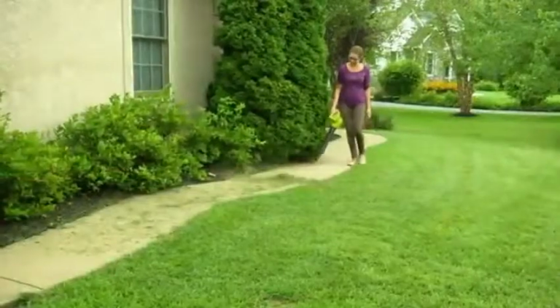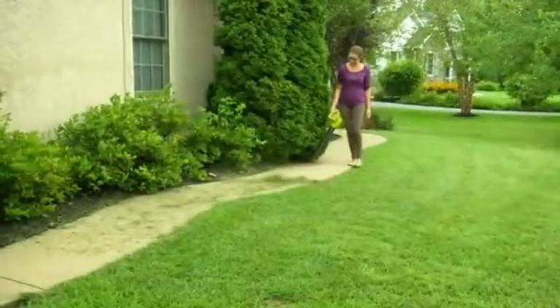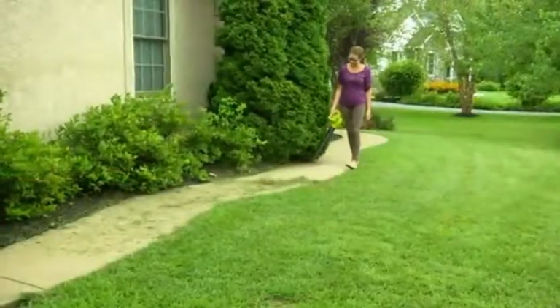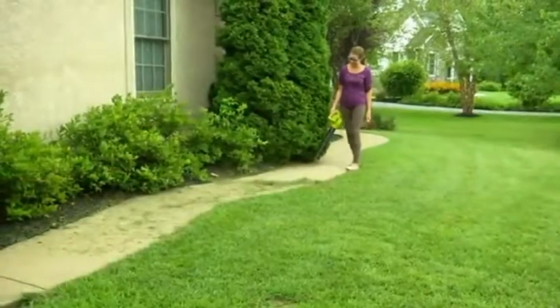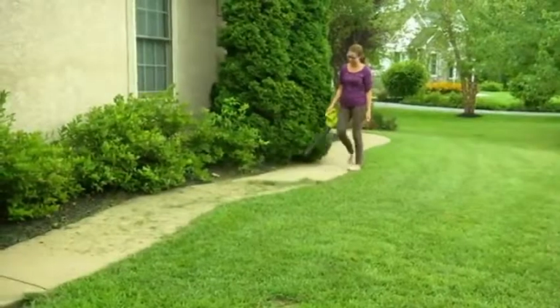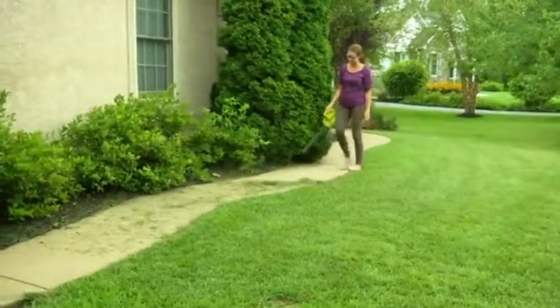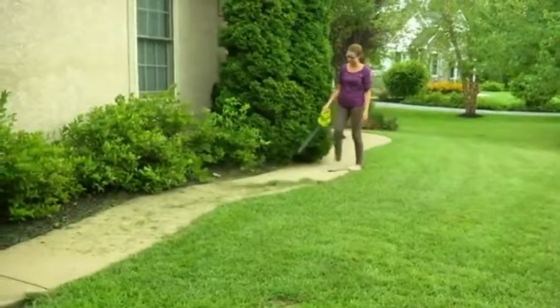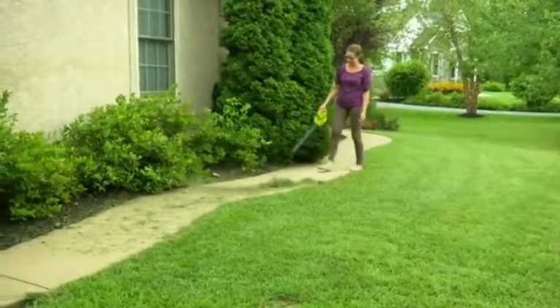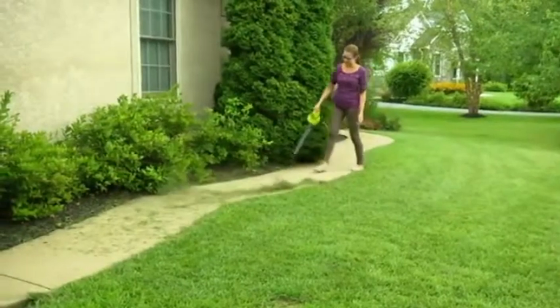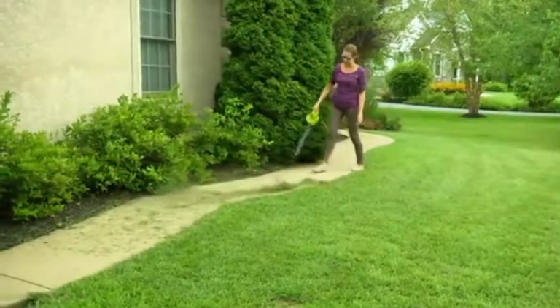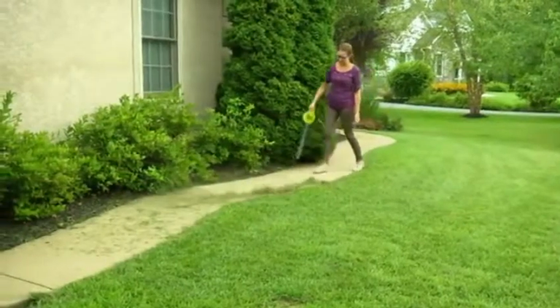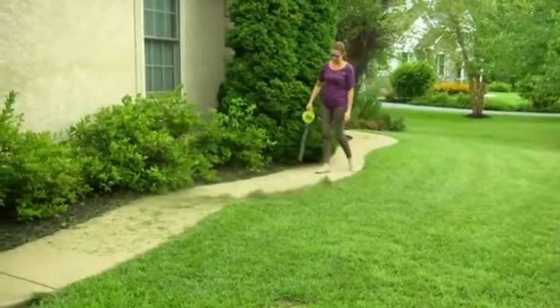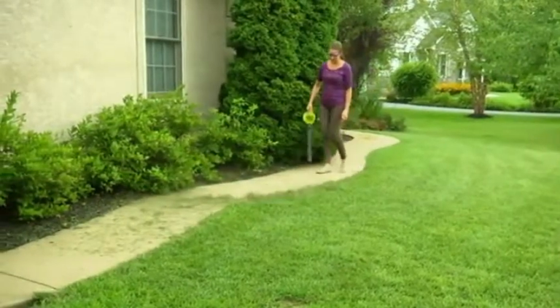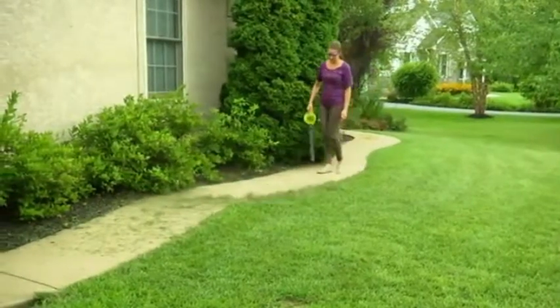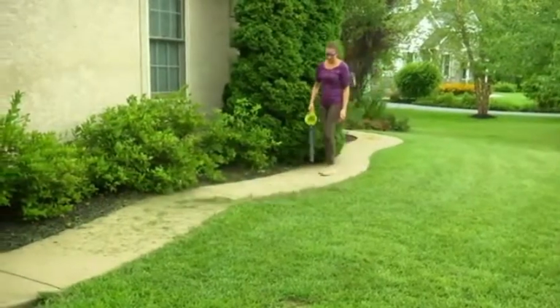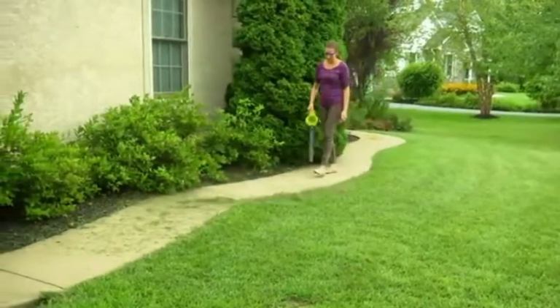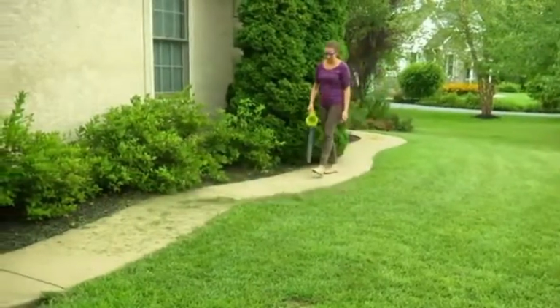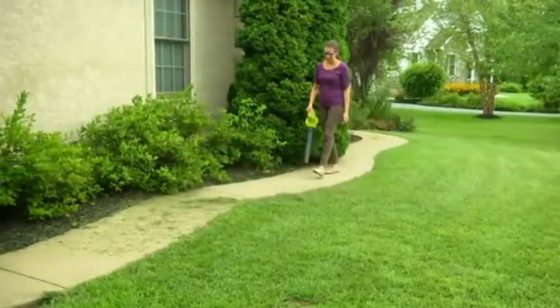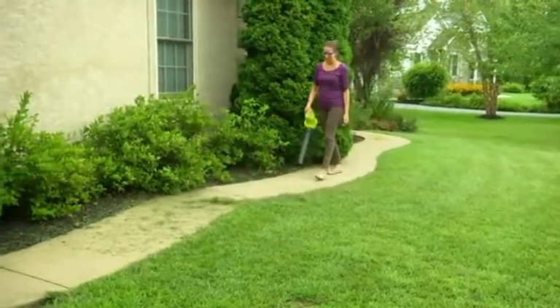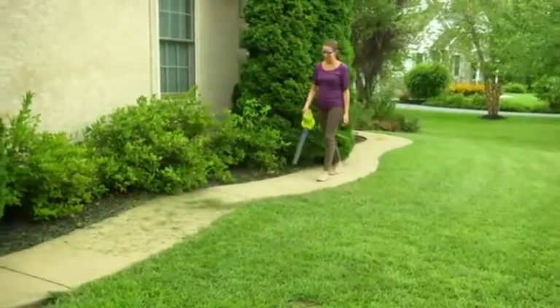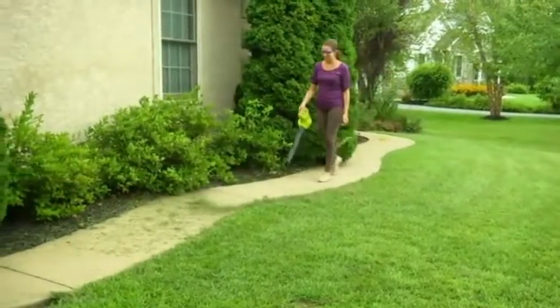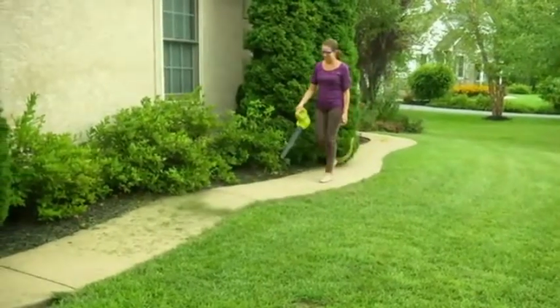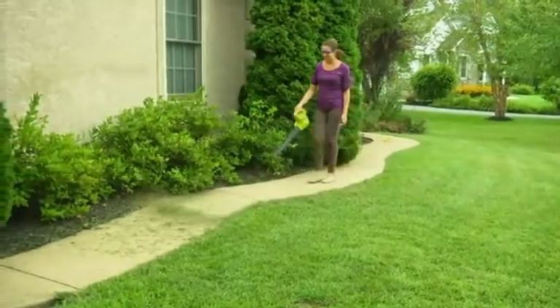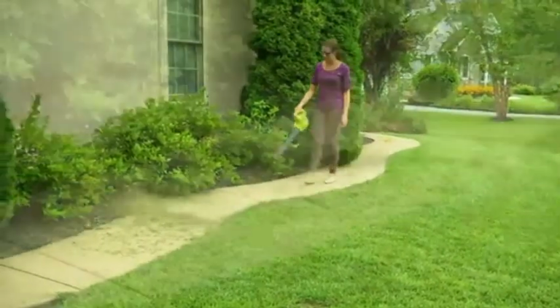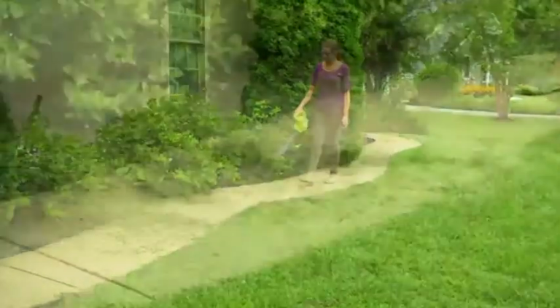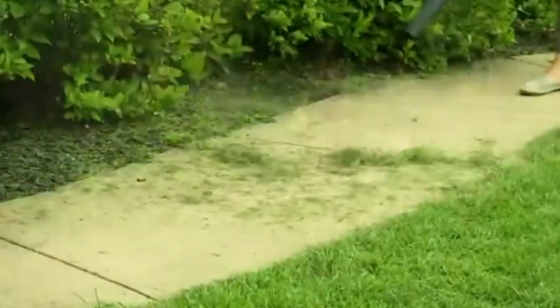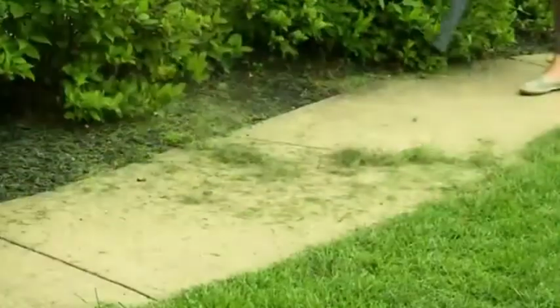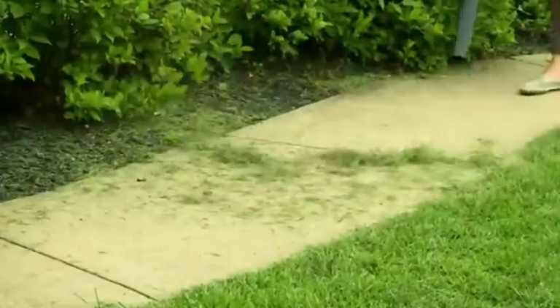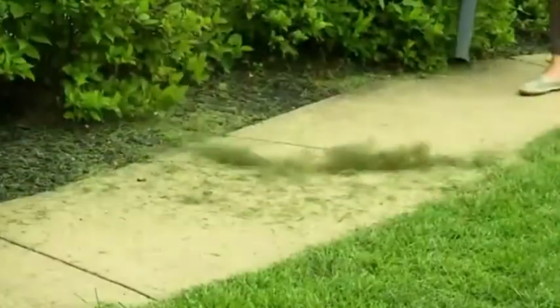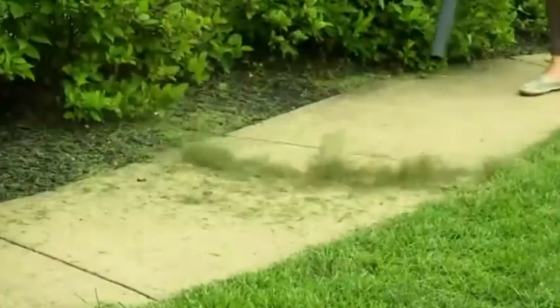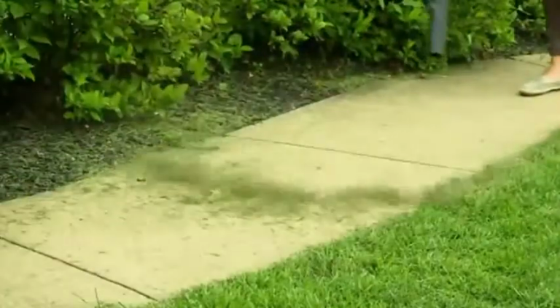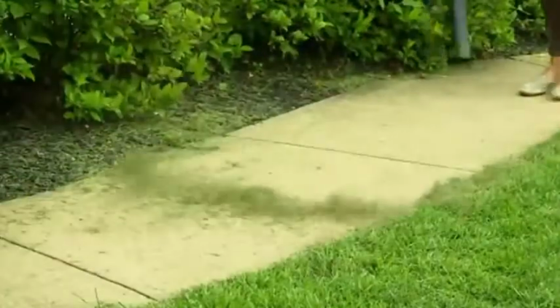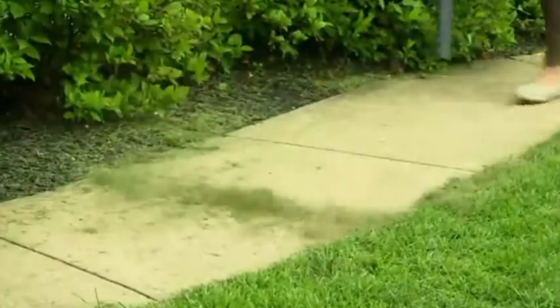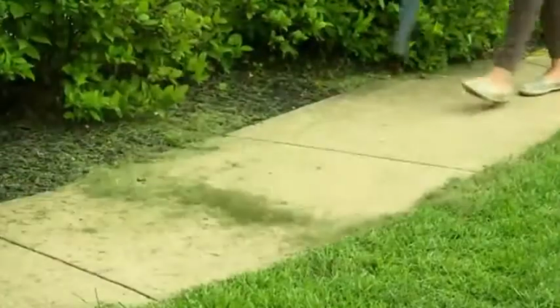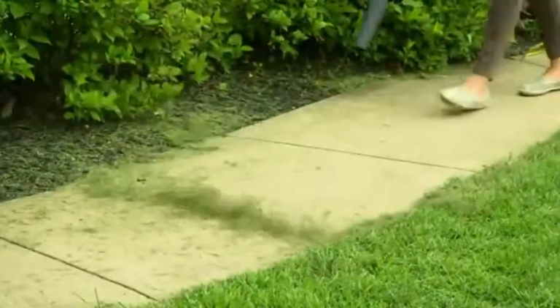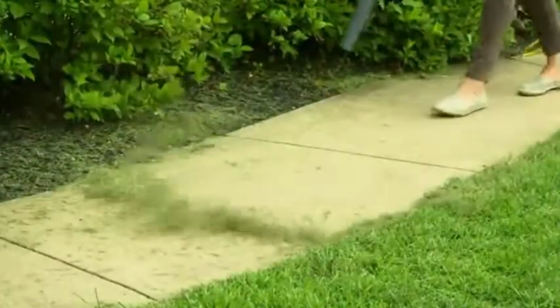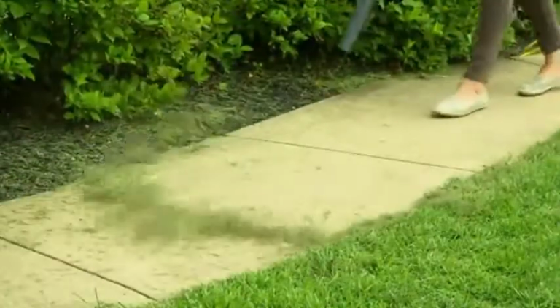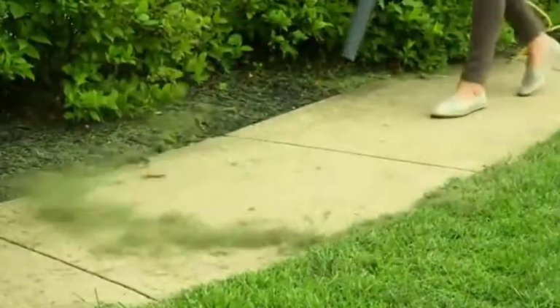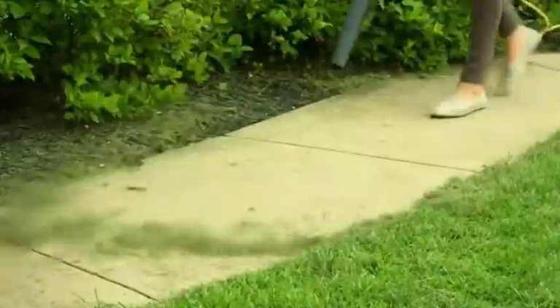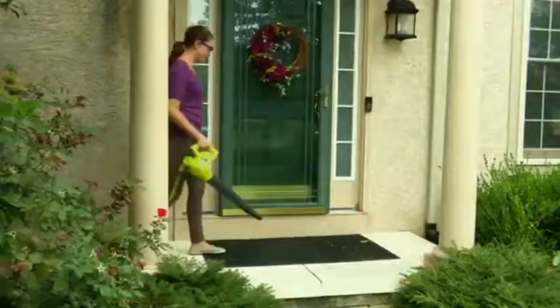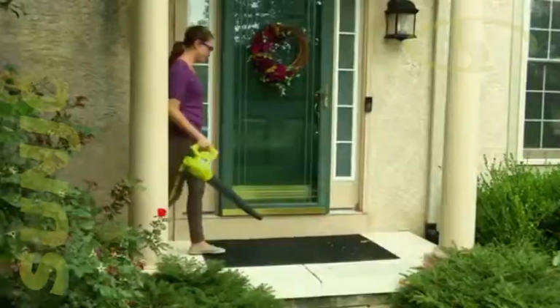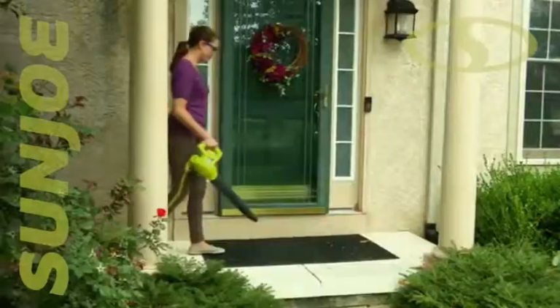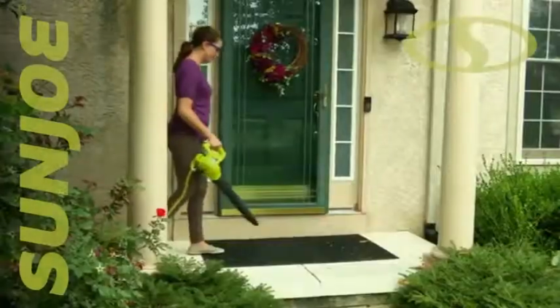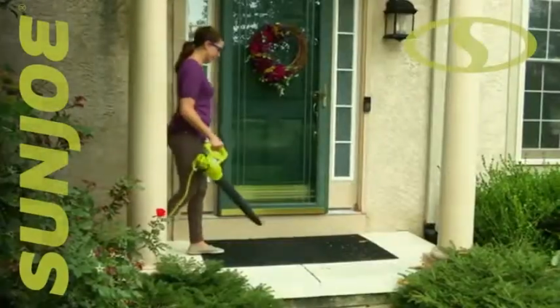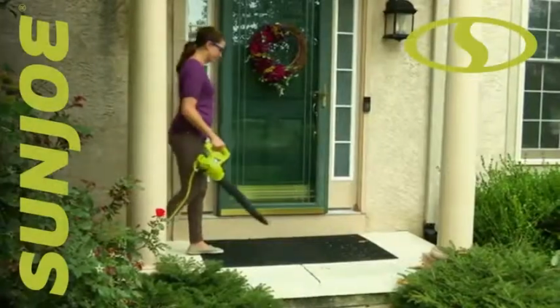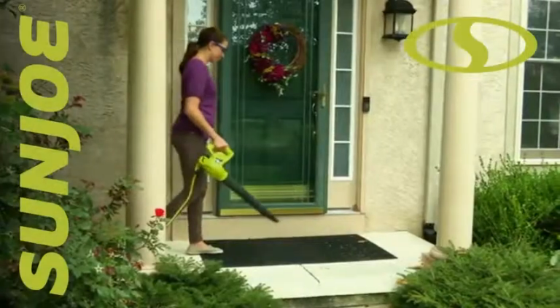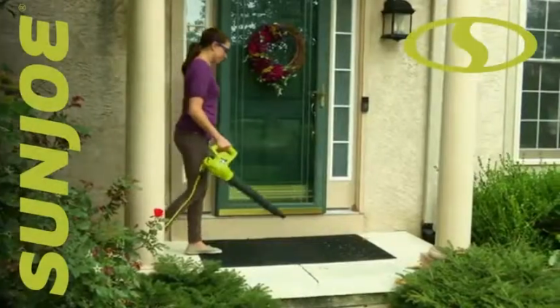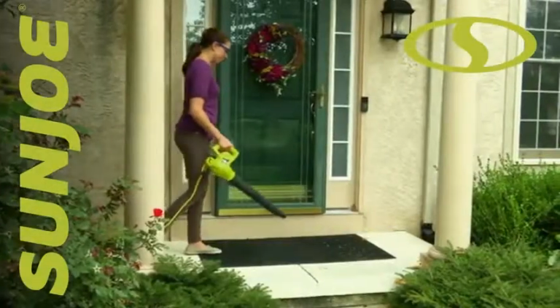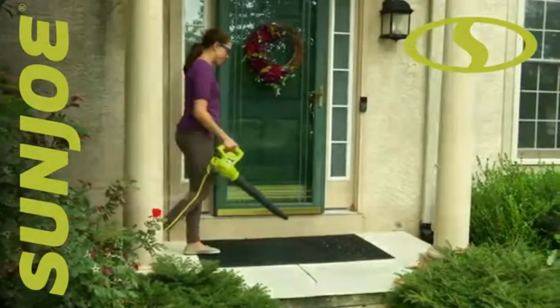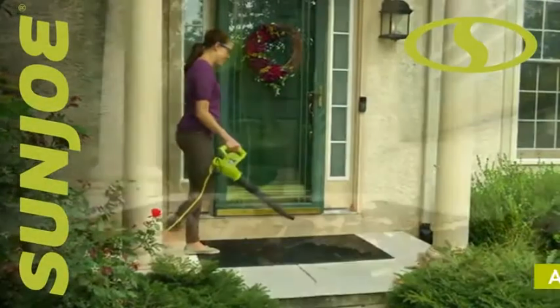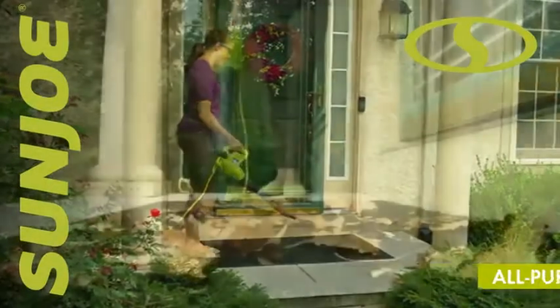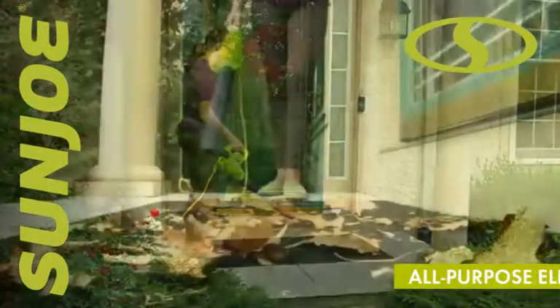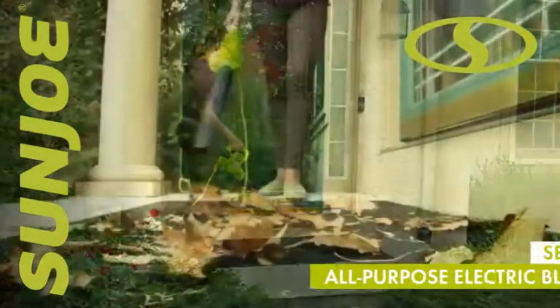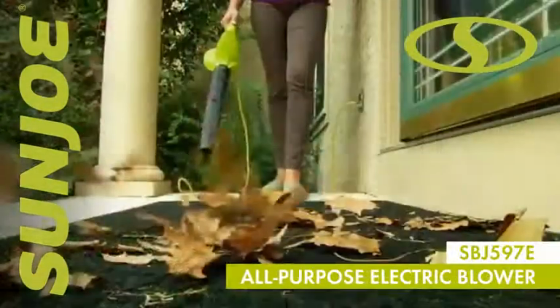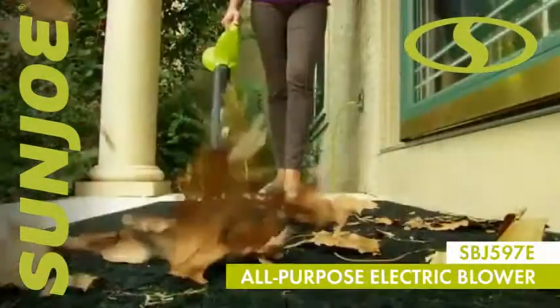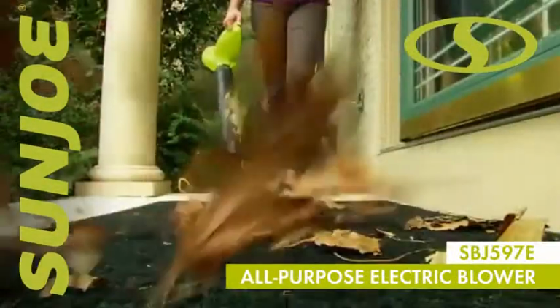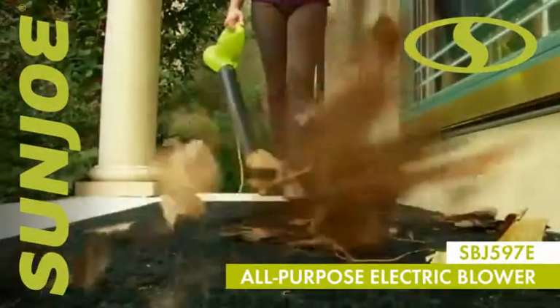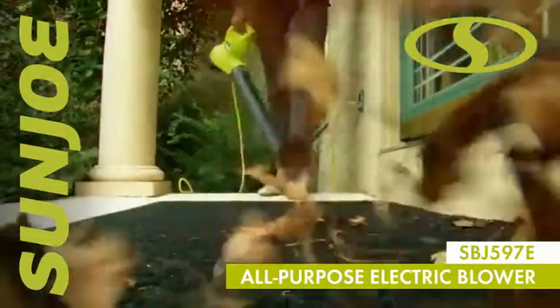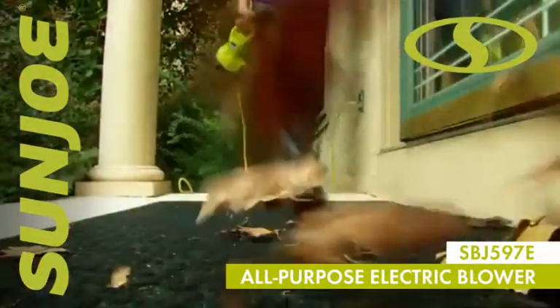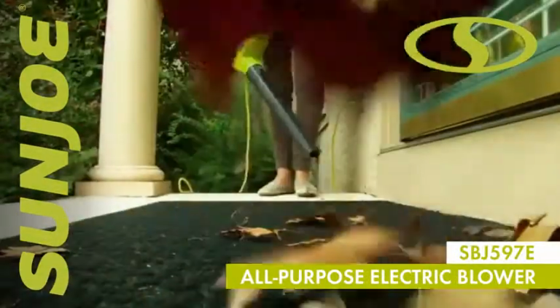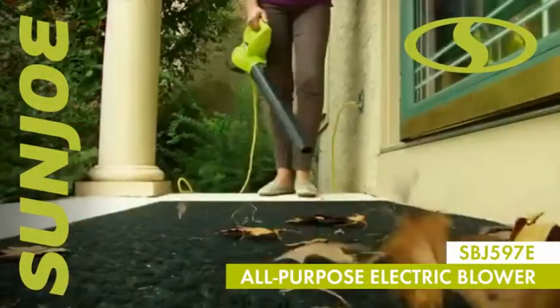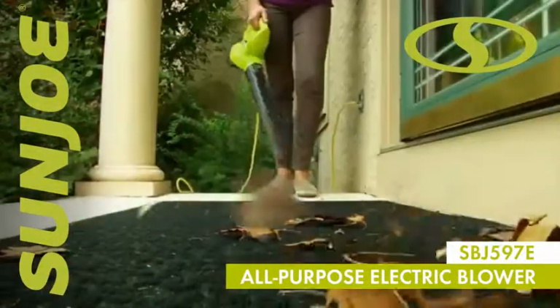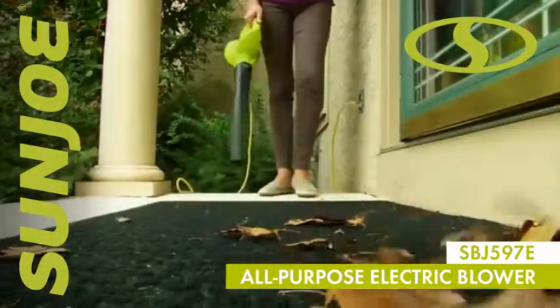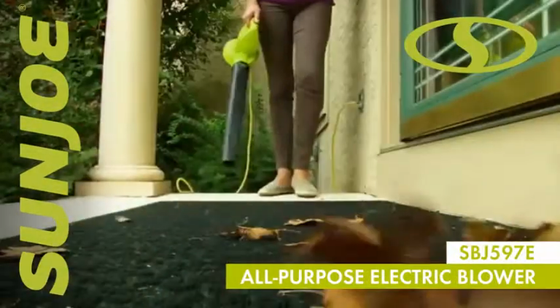When a big blower is simply too much for the job, the light choice is the right choice with Sun Joe's 6-amp all-purpose electric blower.